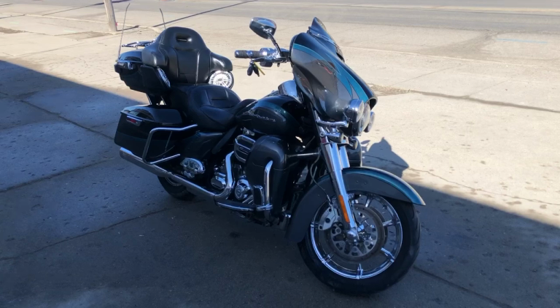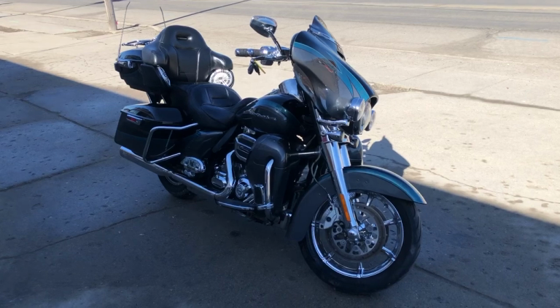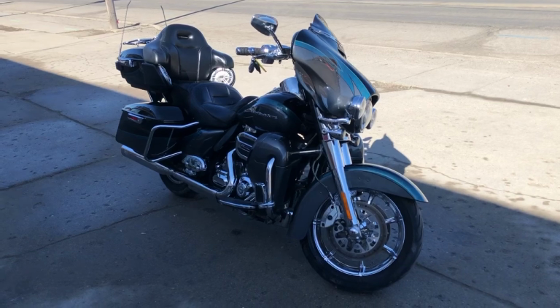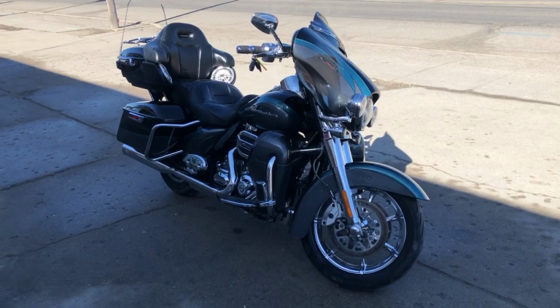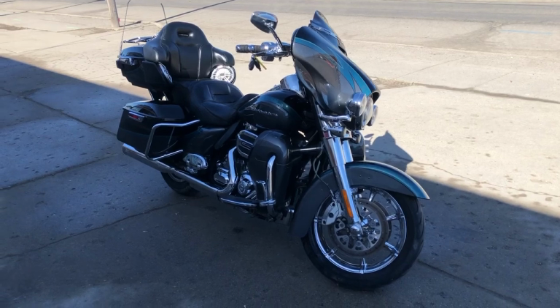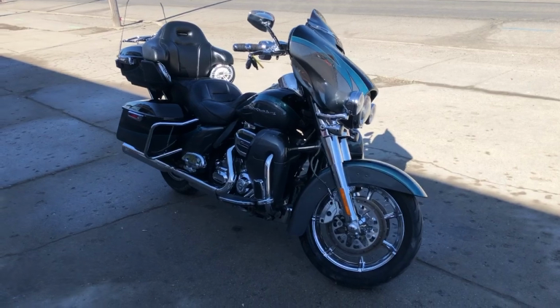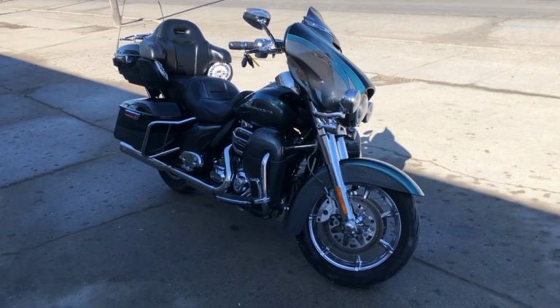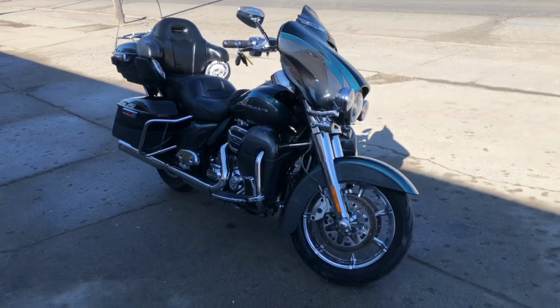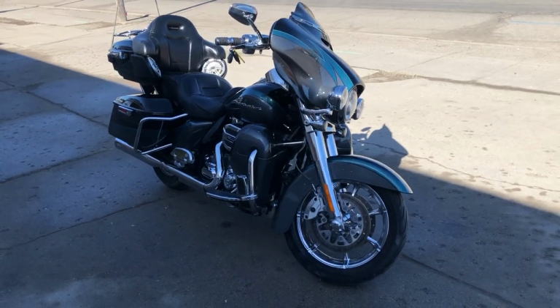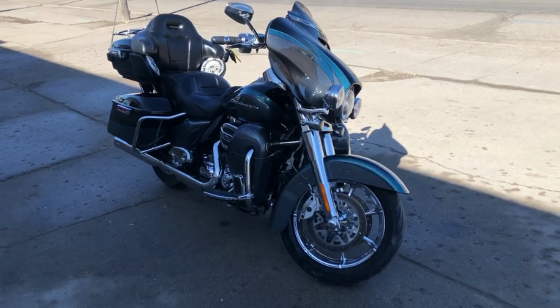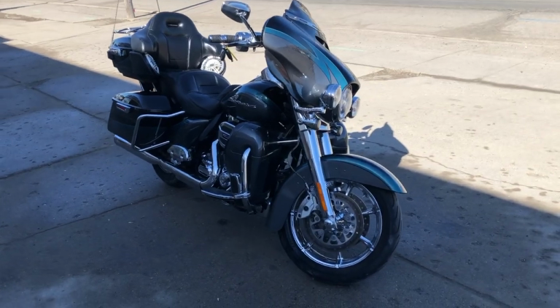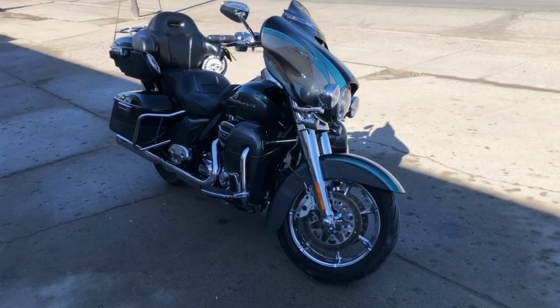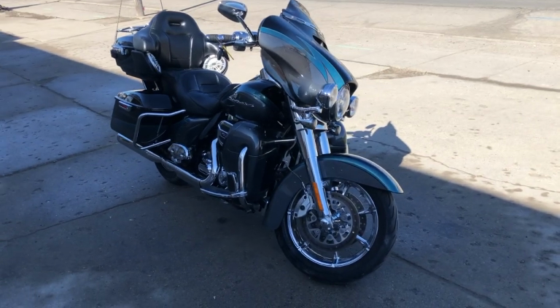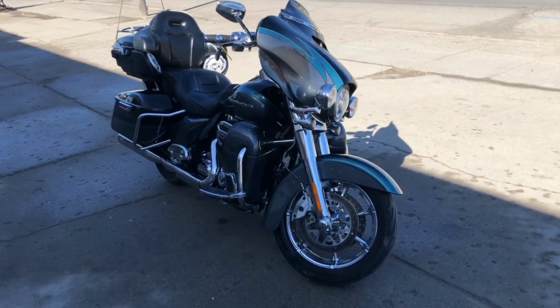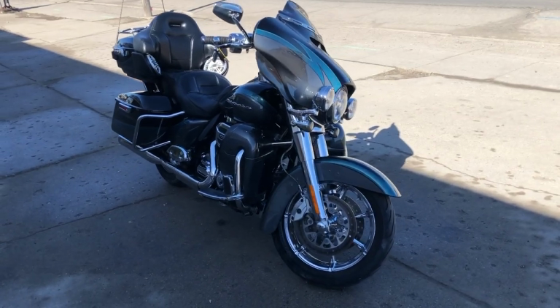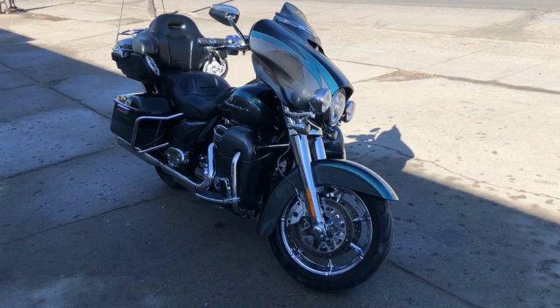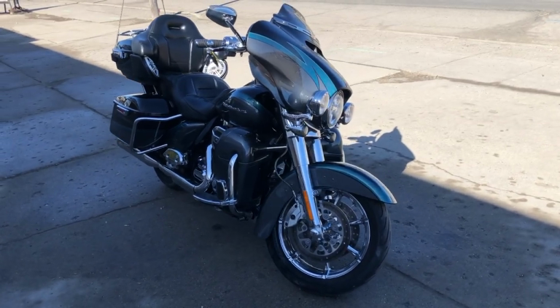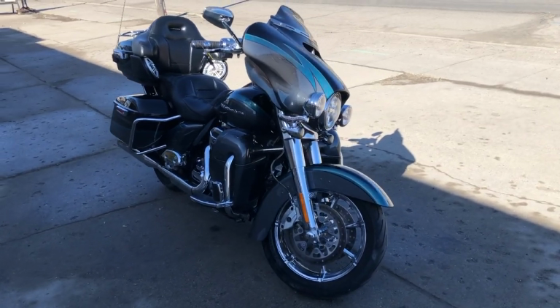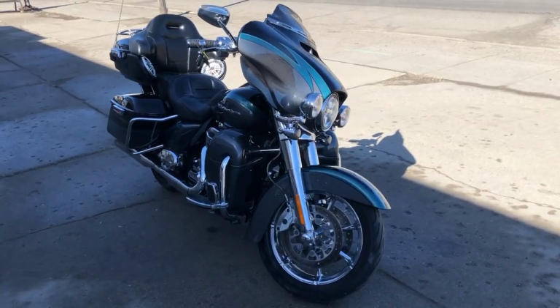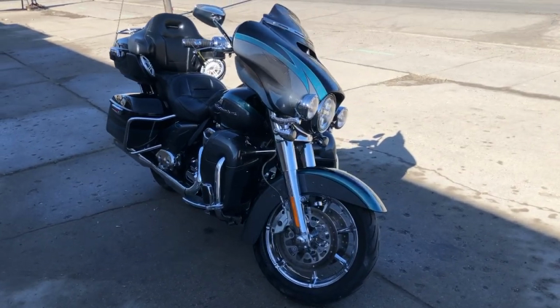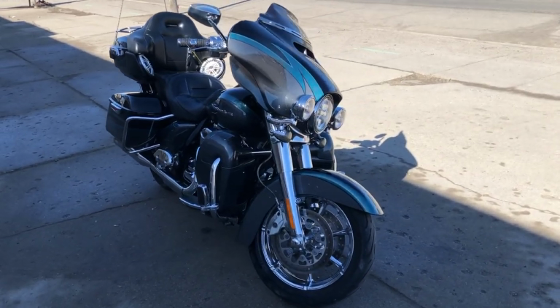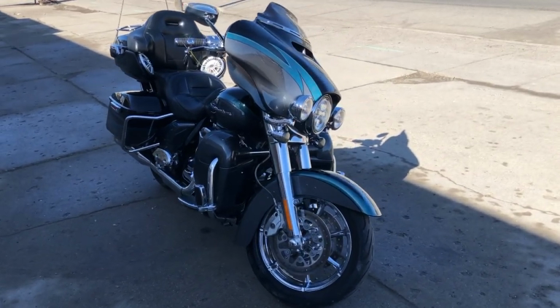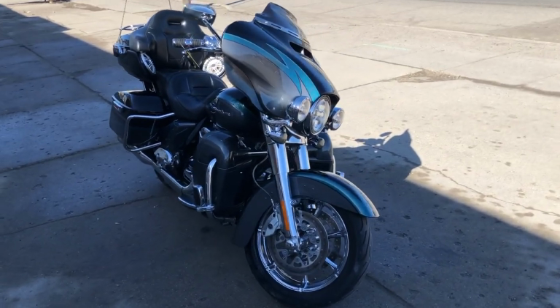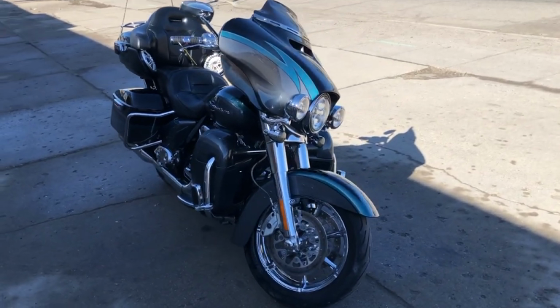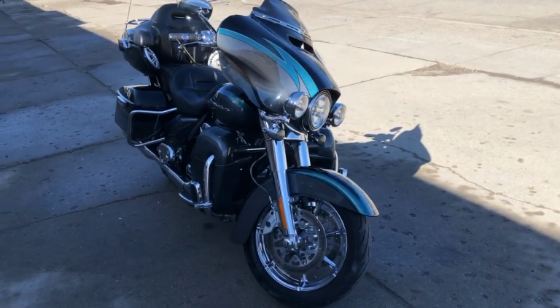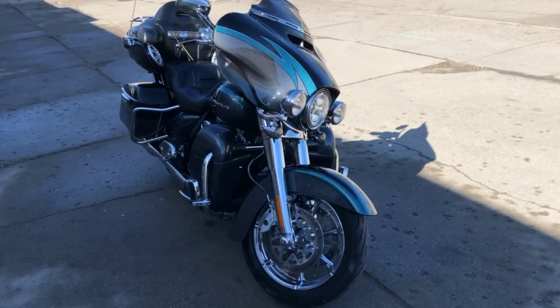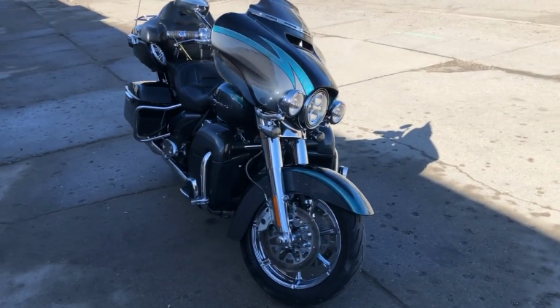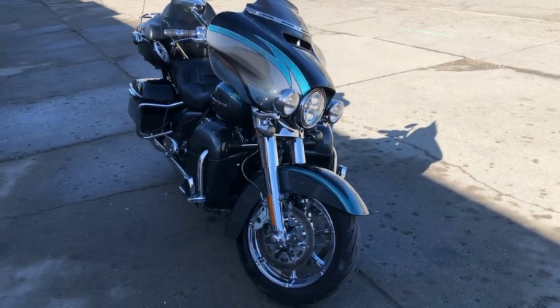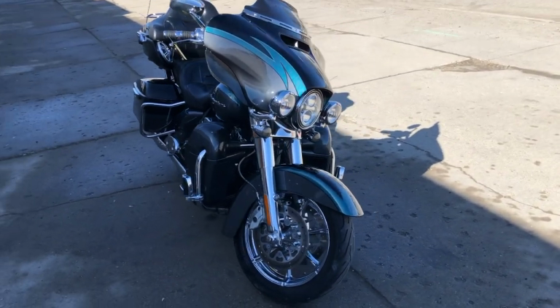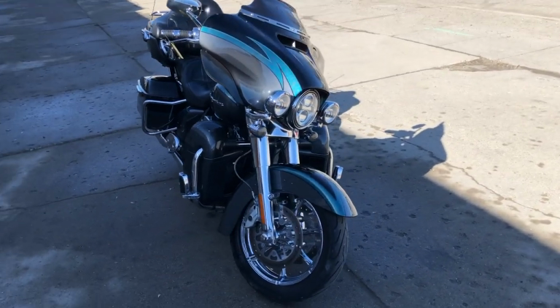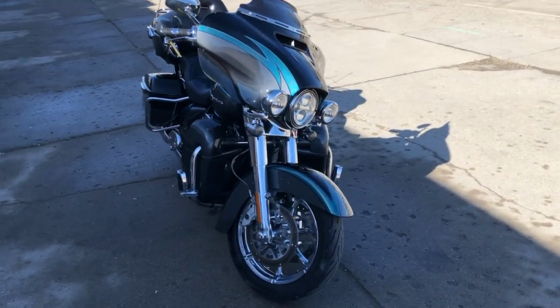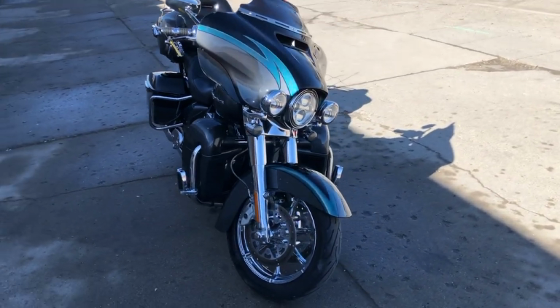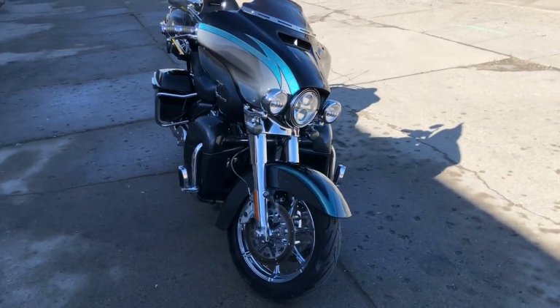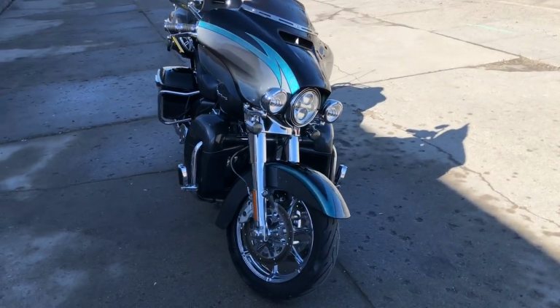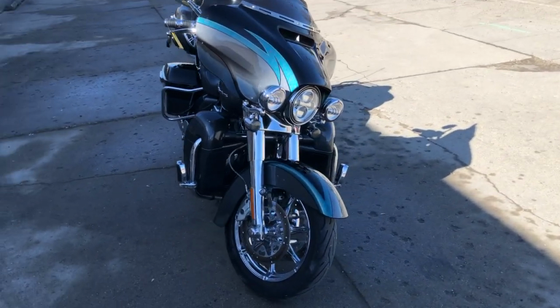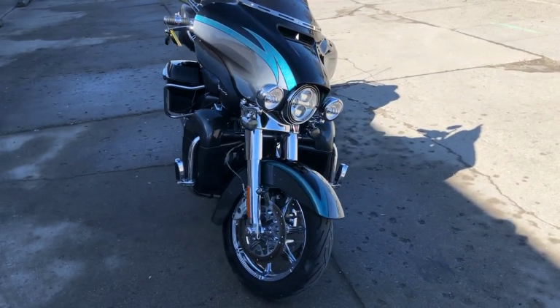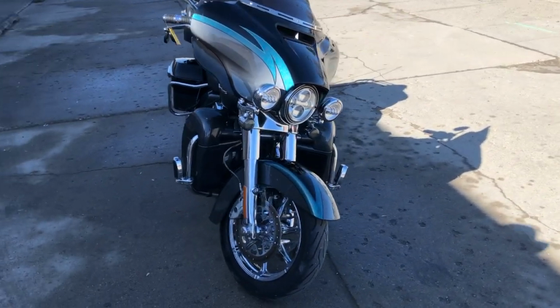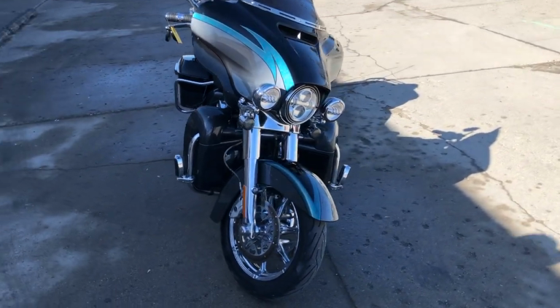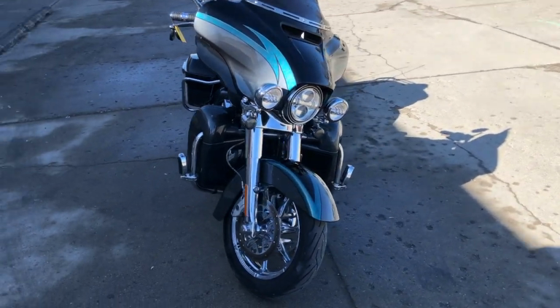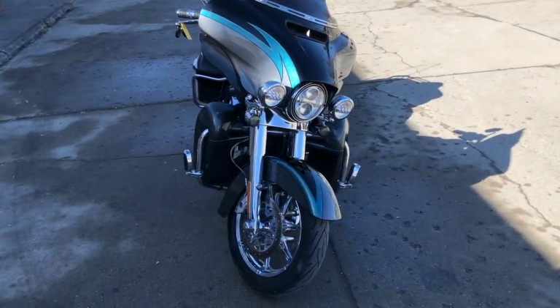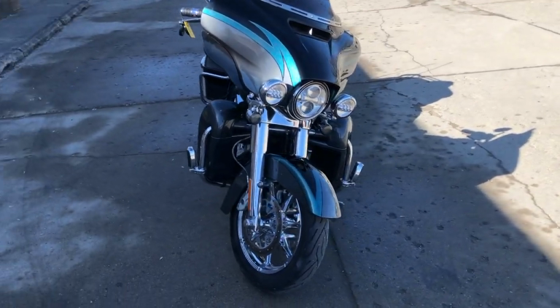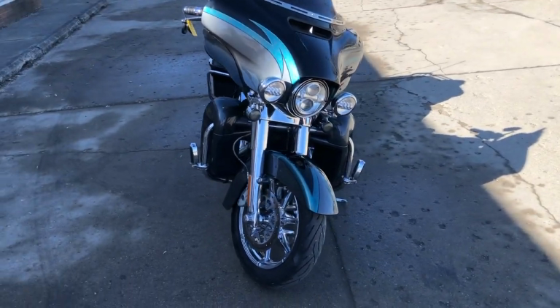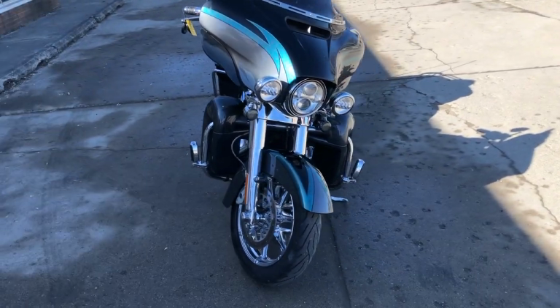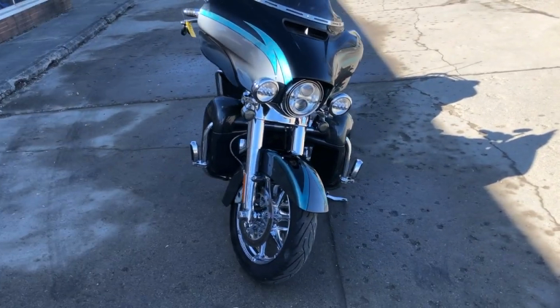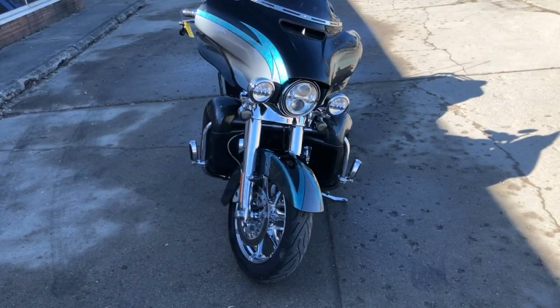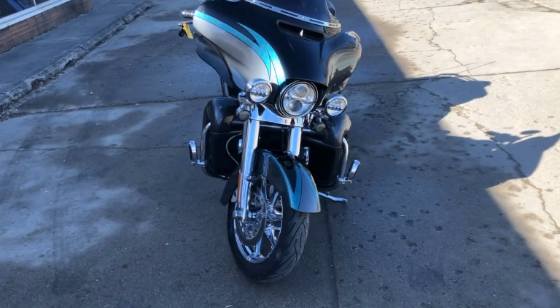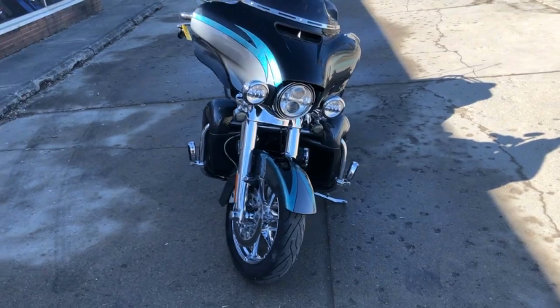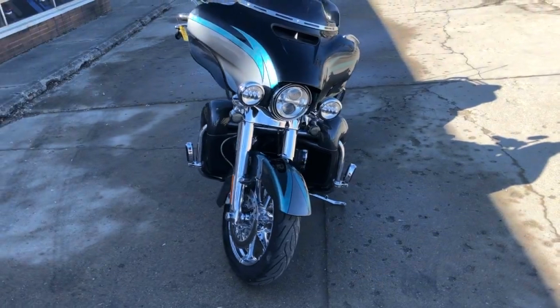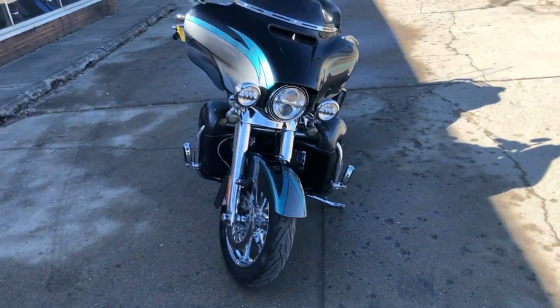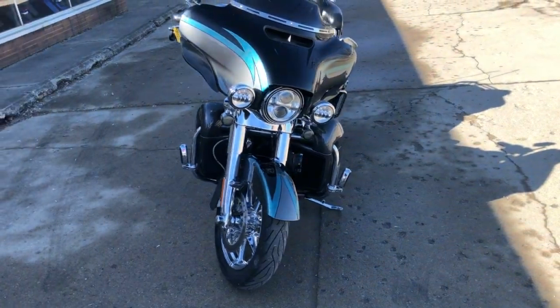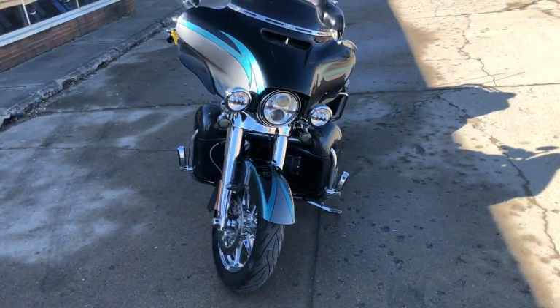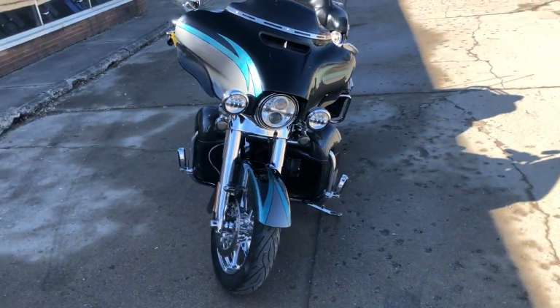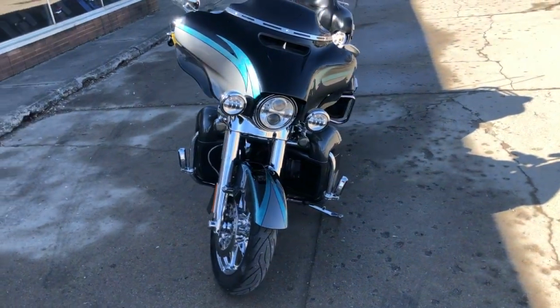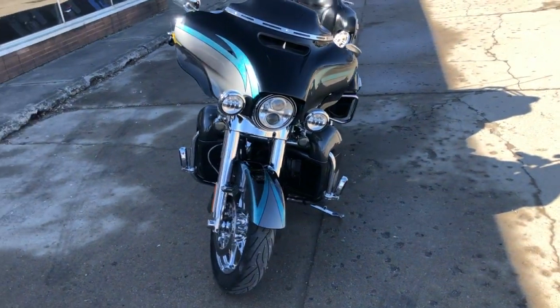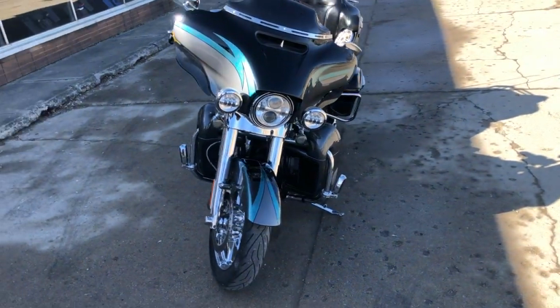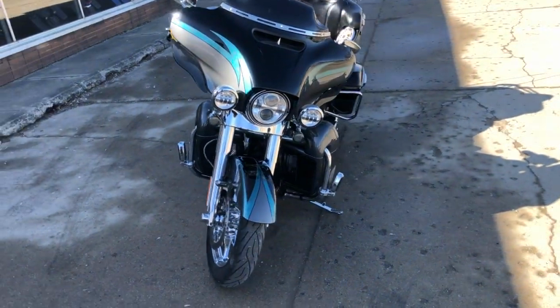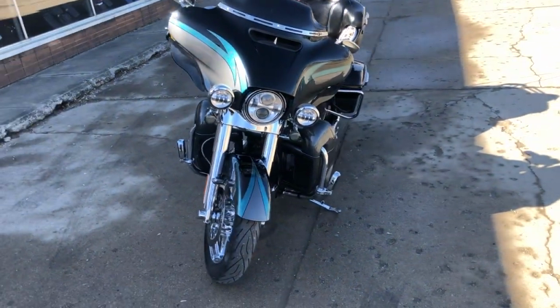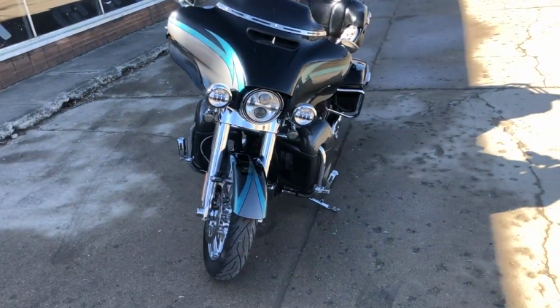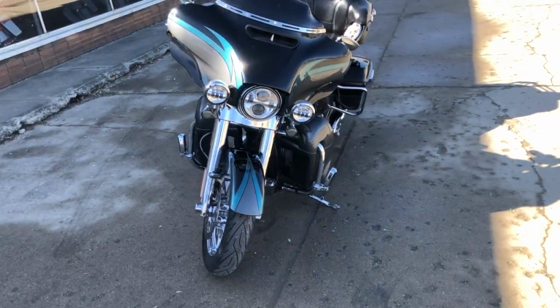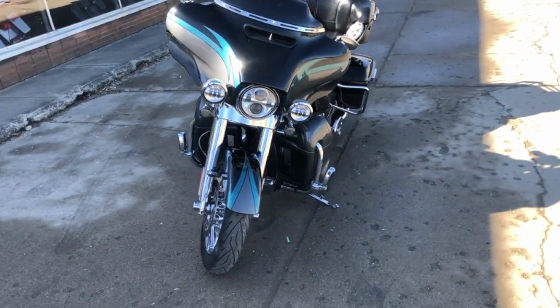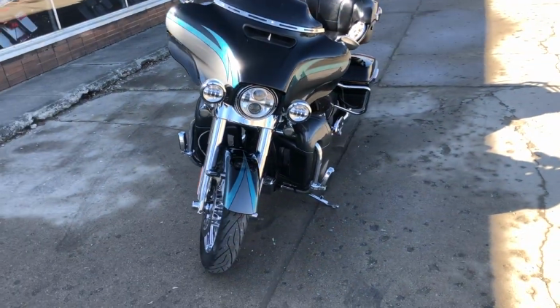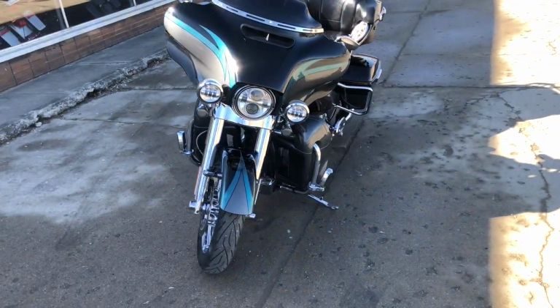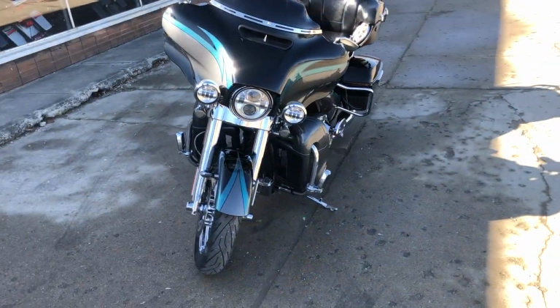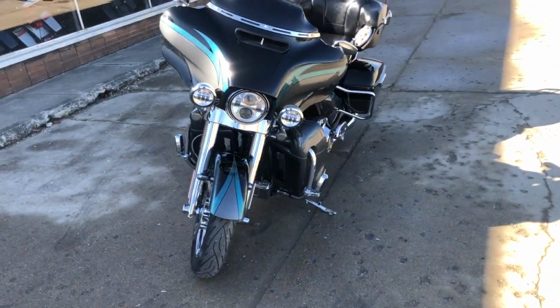Hey guys, ApprovalPowerSports.com here doing some videos on some stuff that just rolled into the showroom. Had a nice spring day here in Sizzlin' Sandusky.